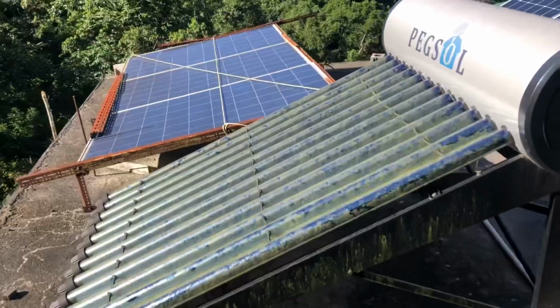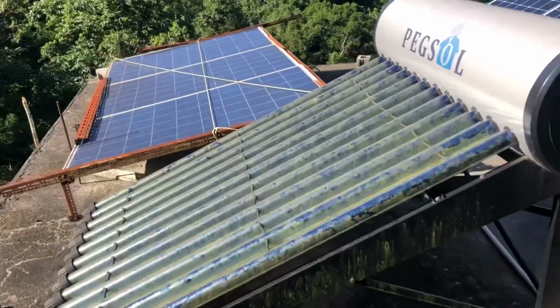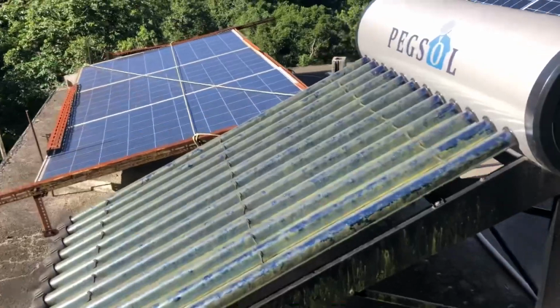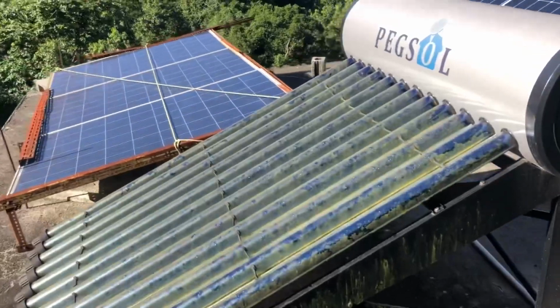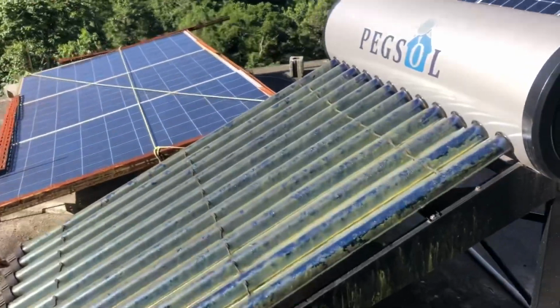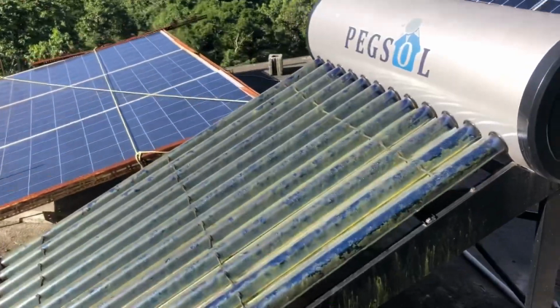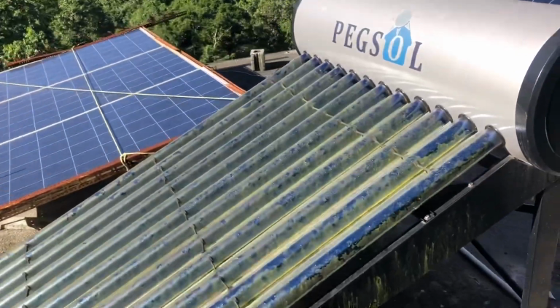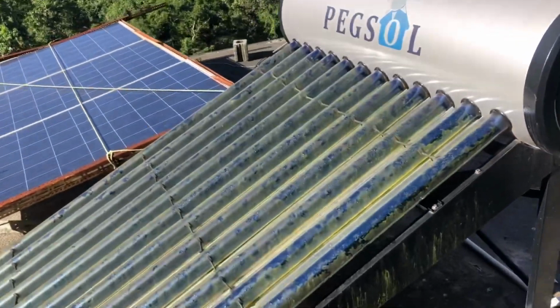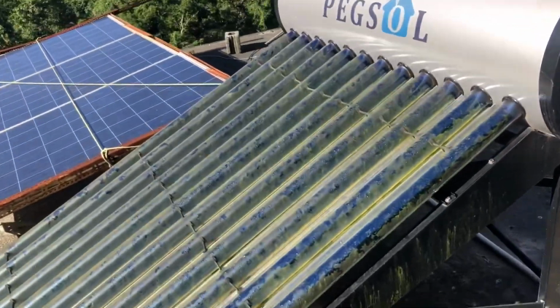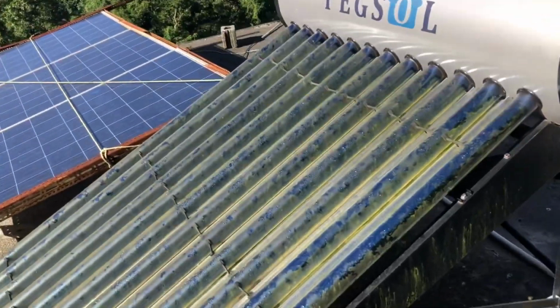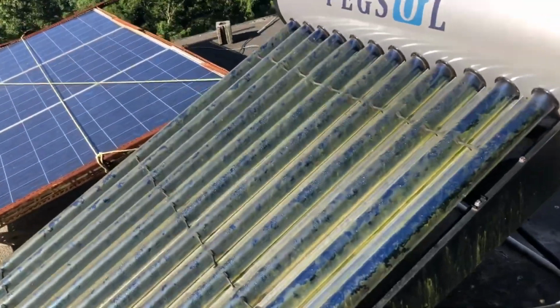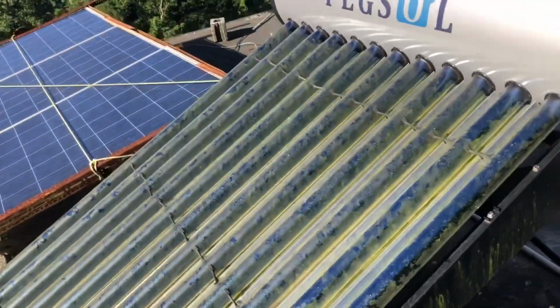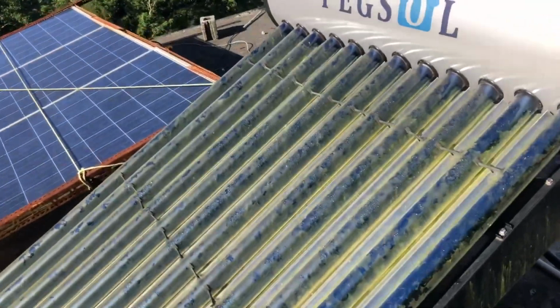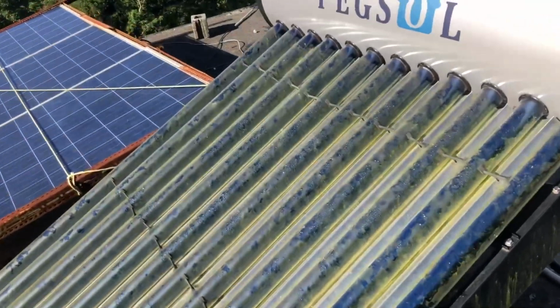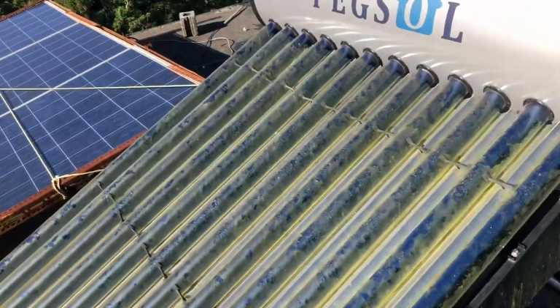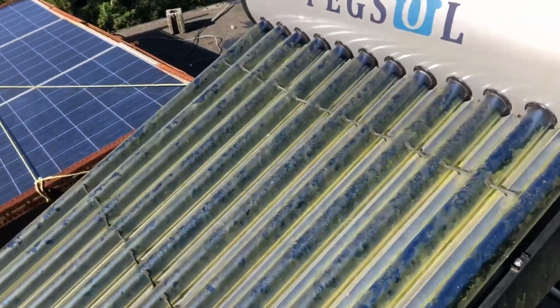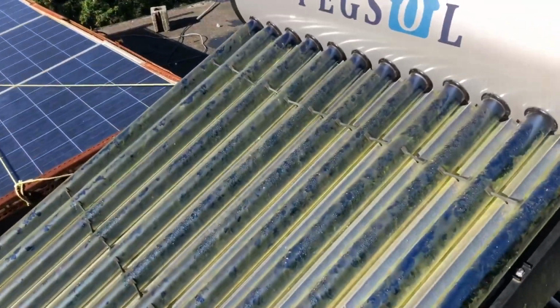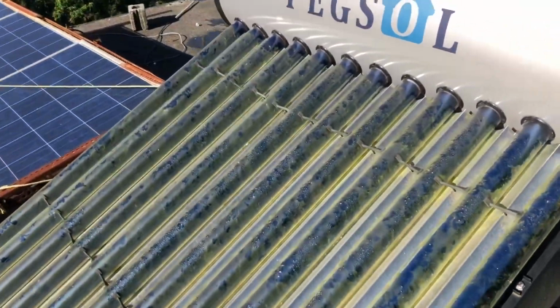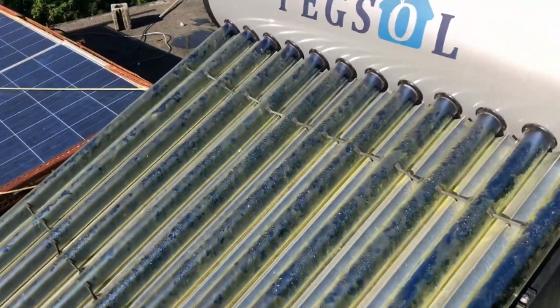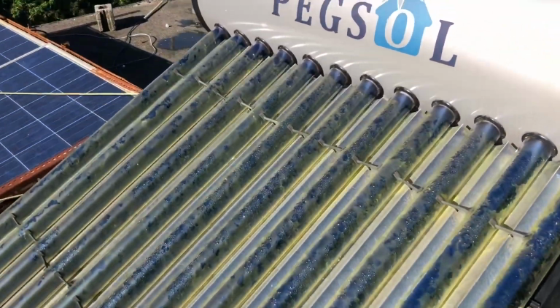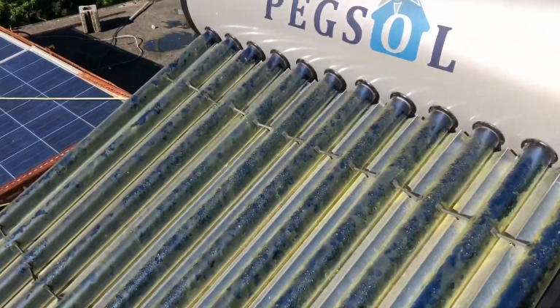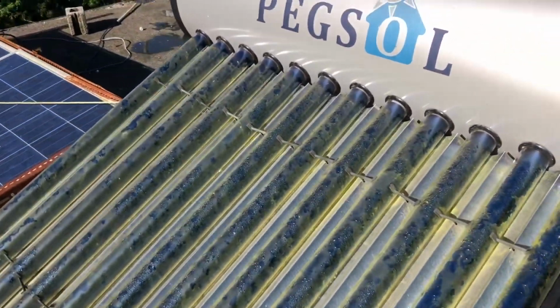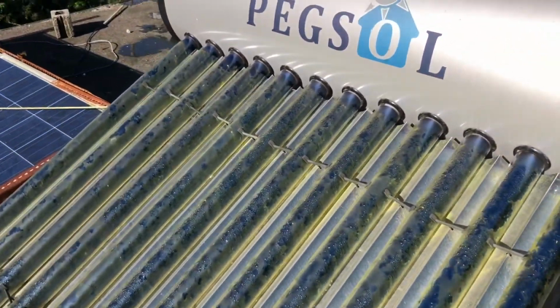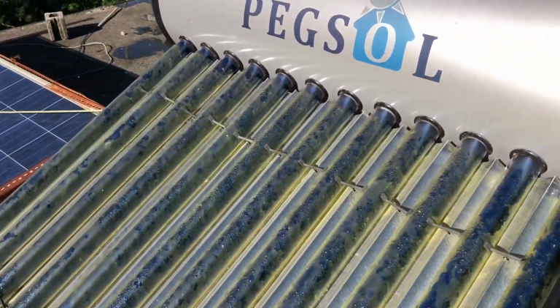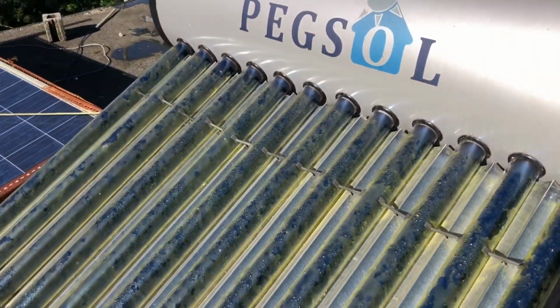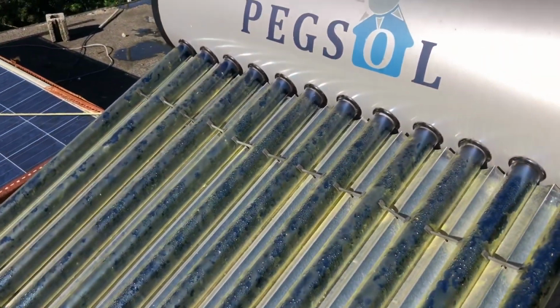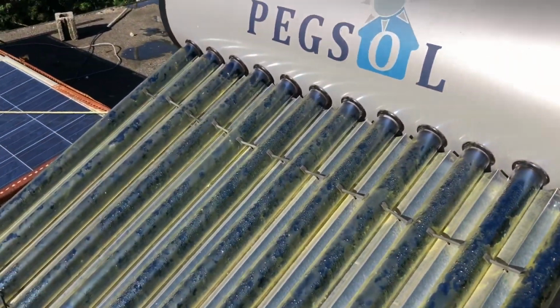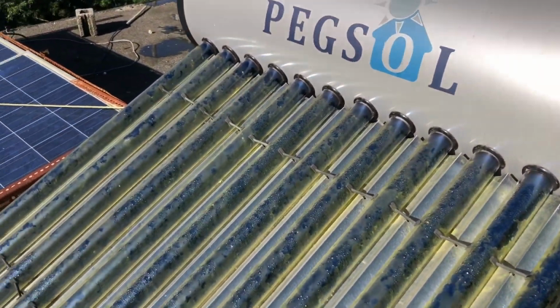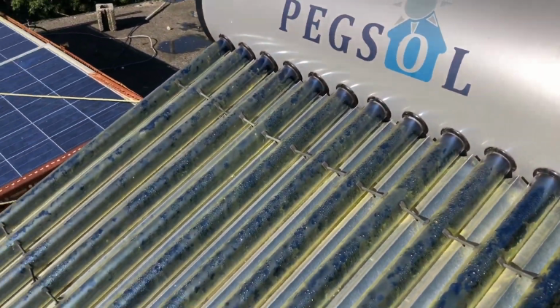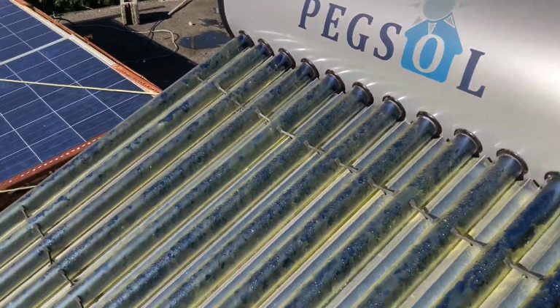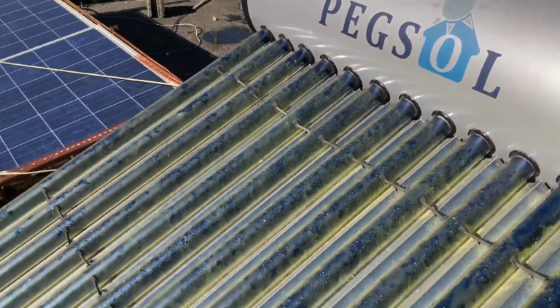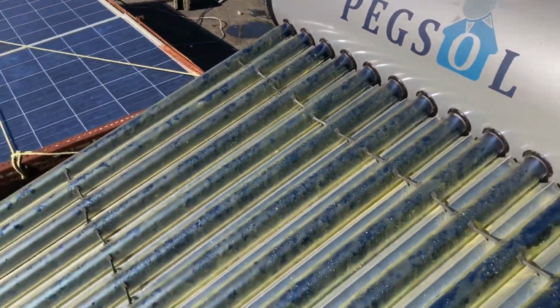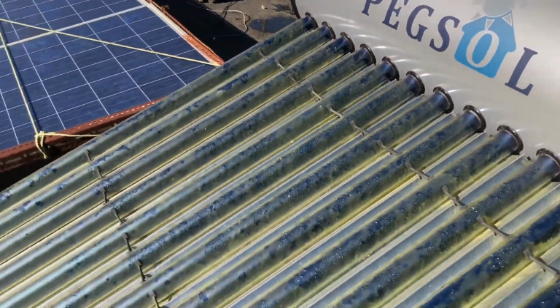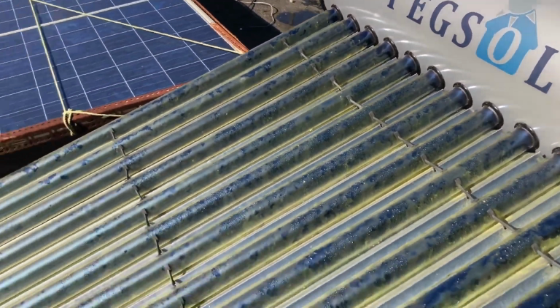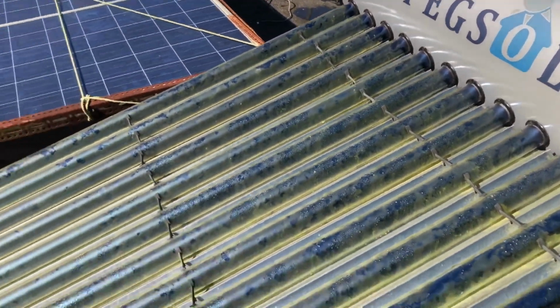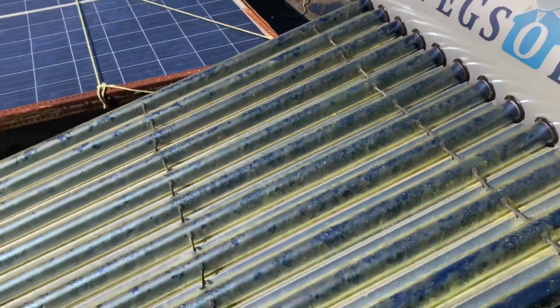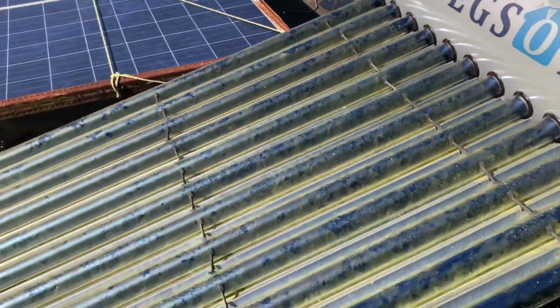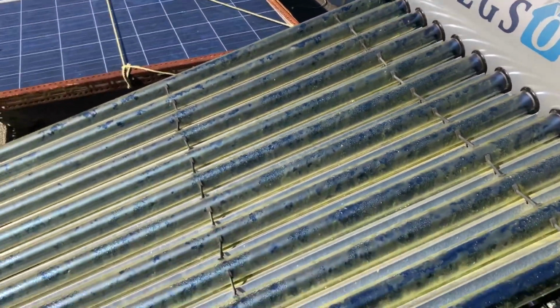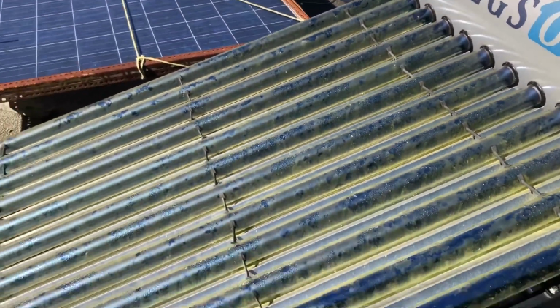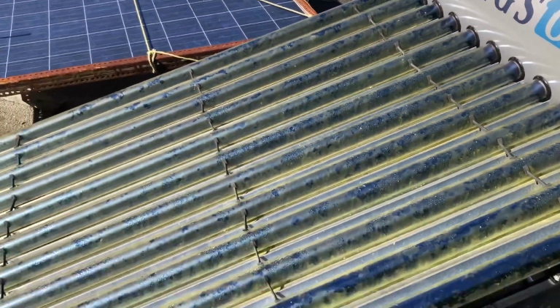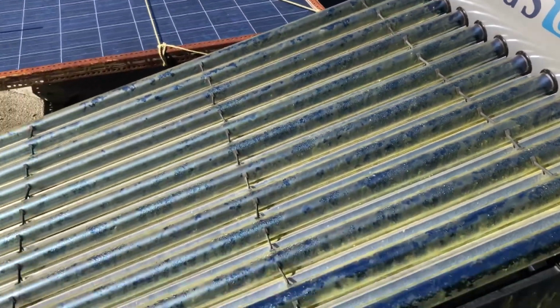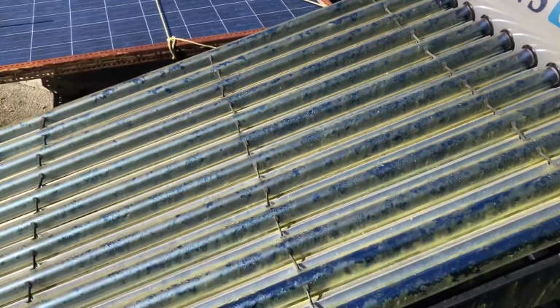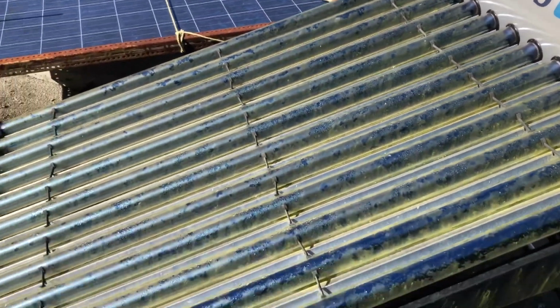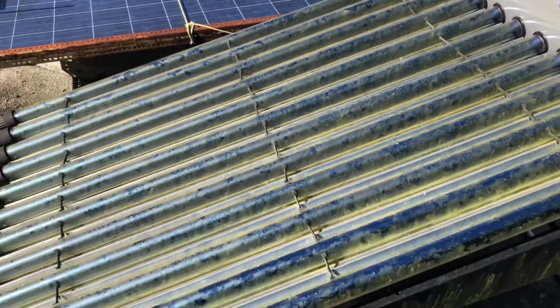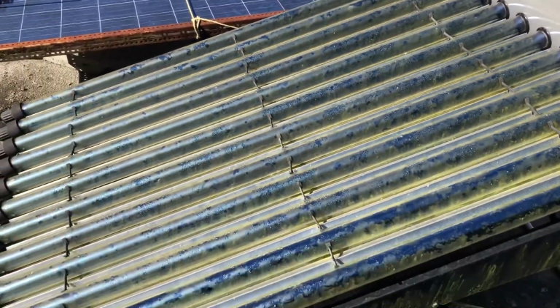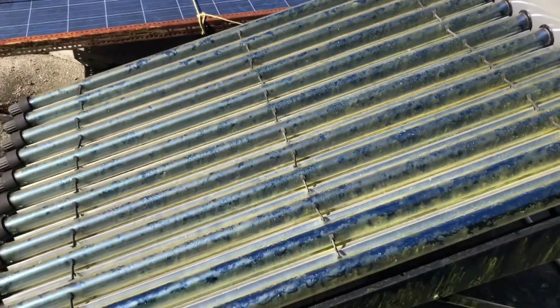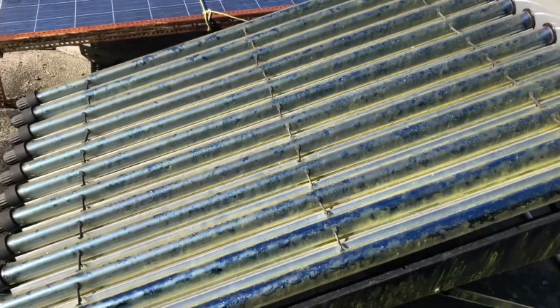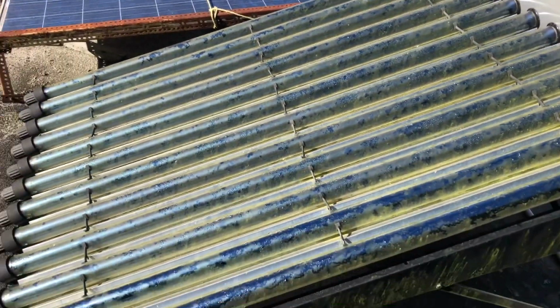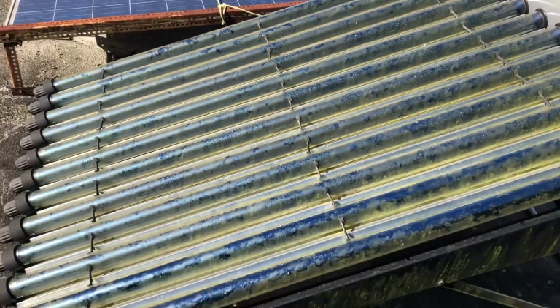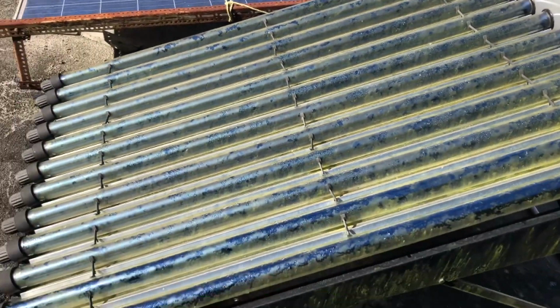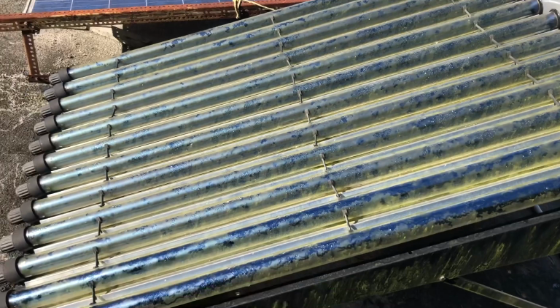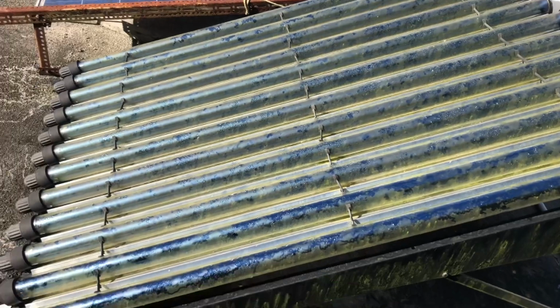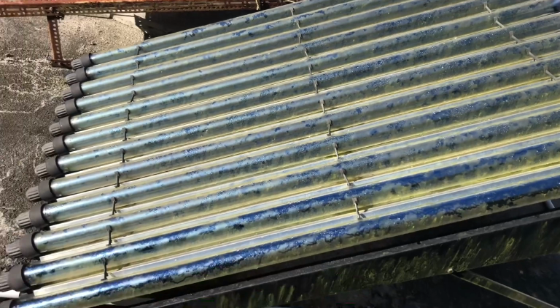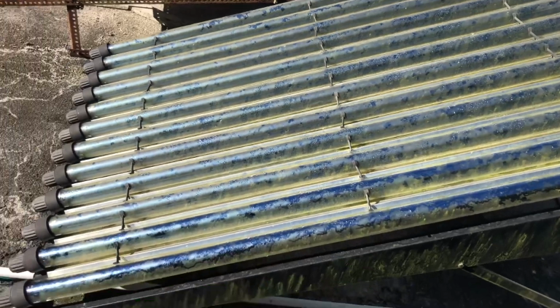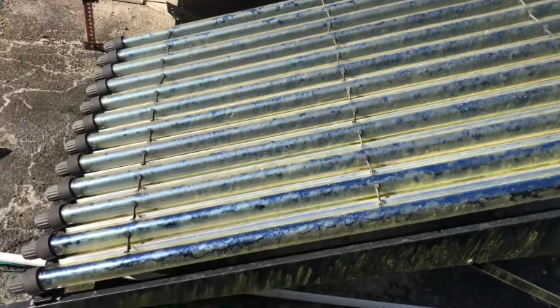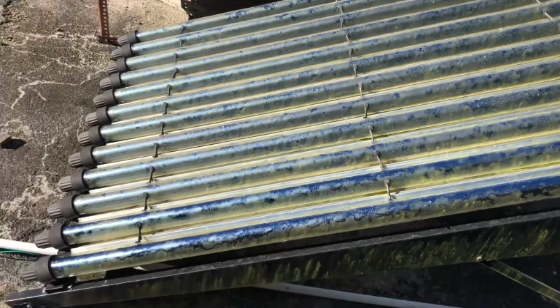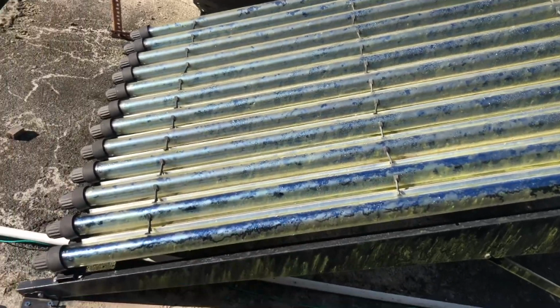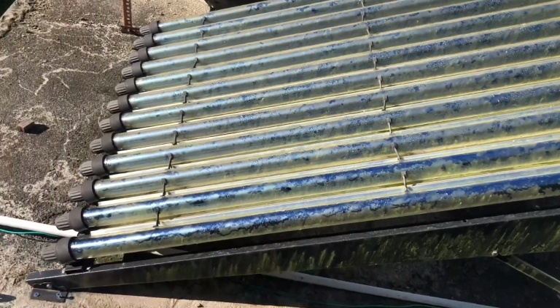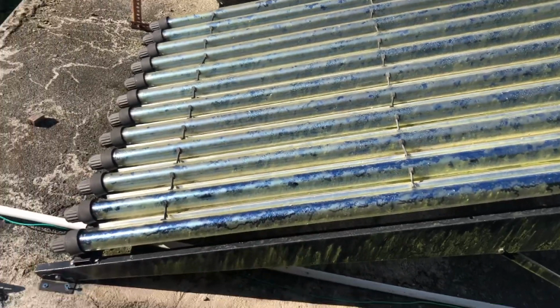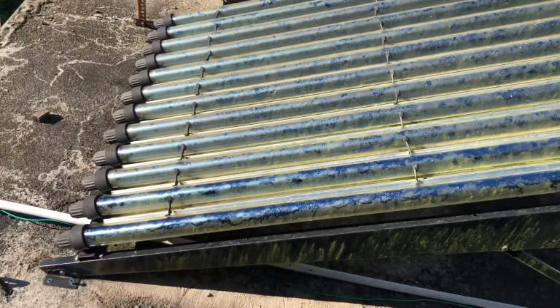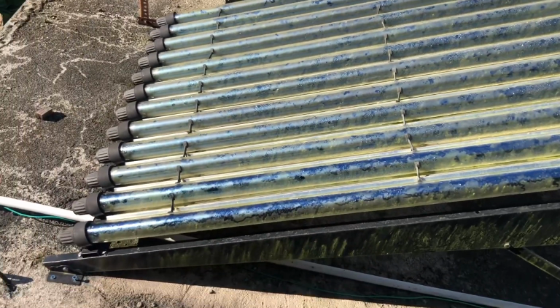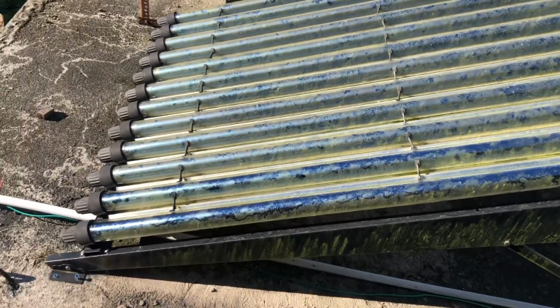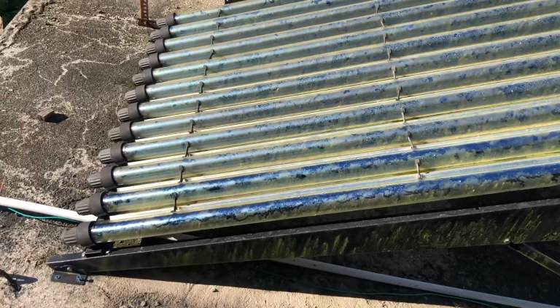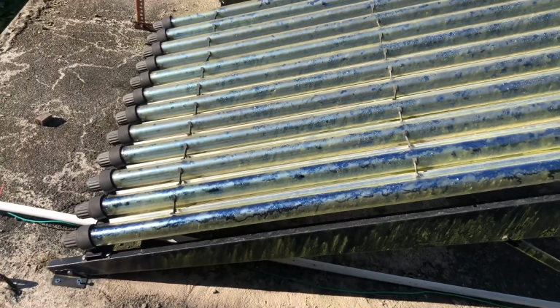This one is terrible — it's really bad — but I've got this last one left to clean, and I'm going to get it done.